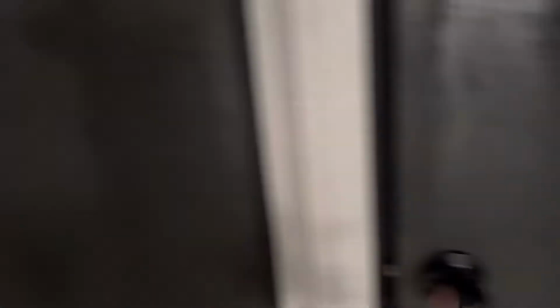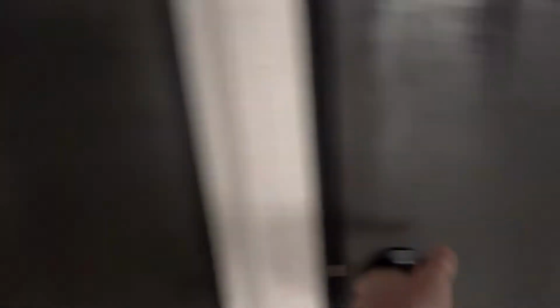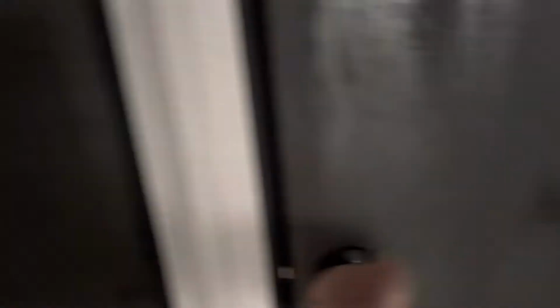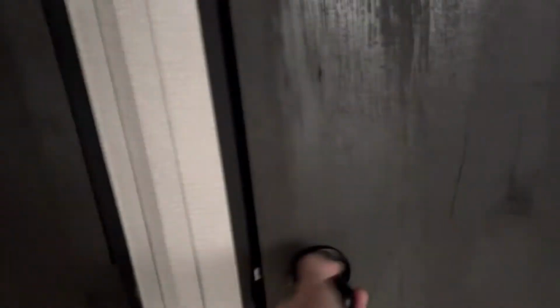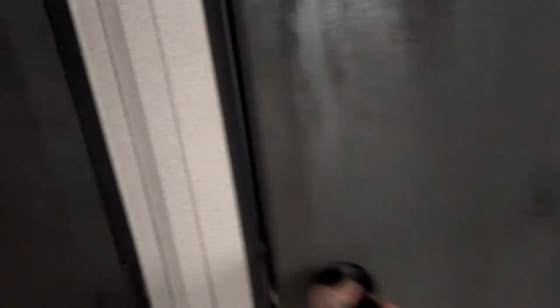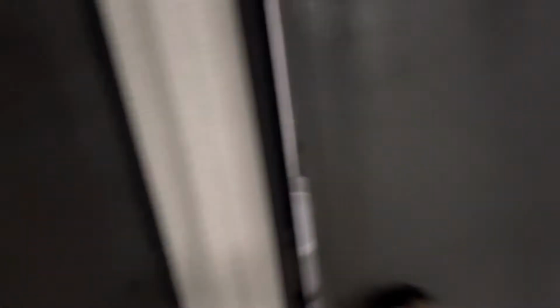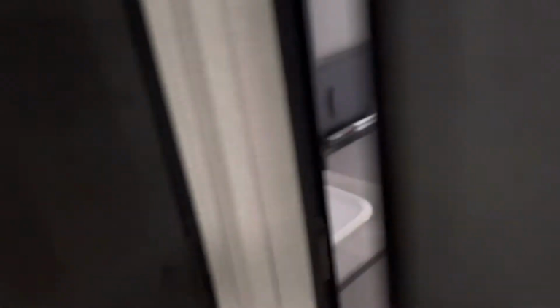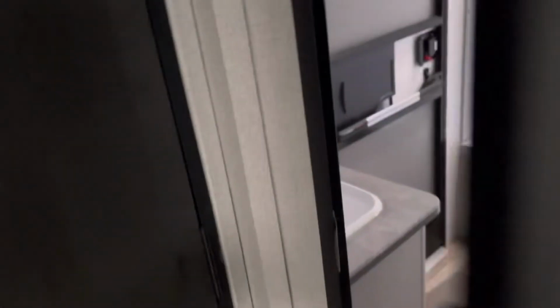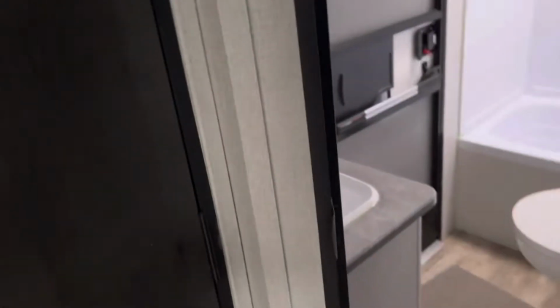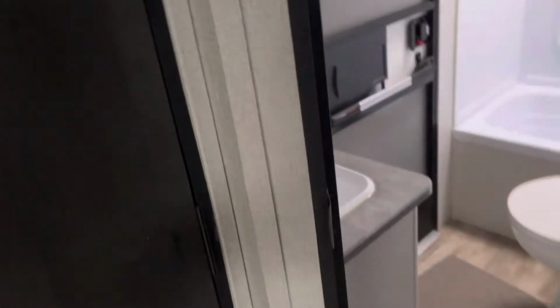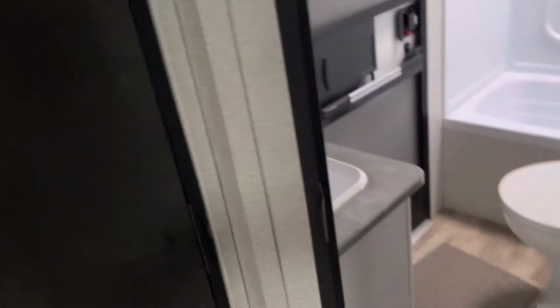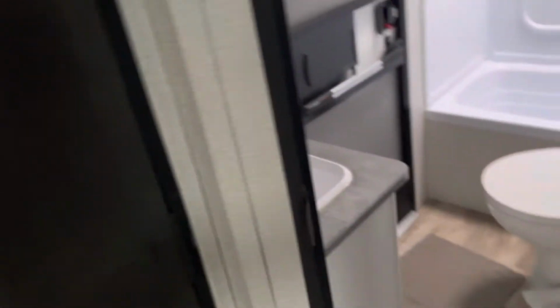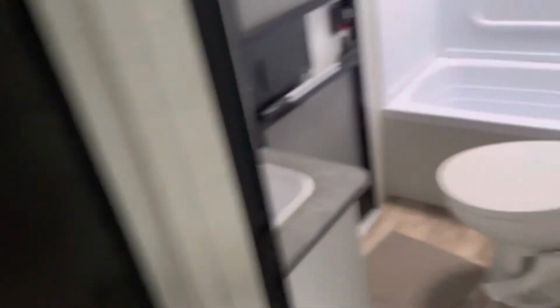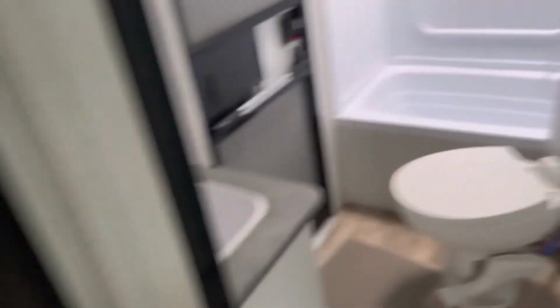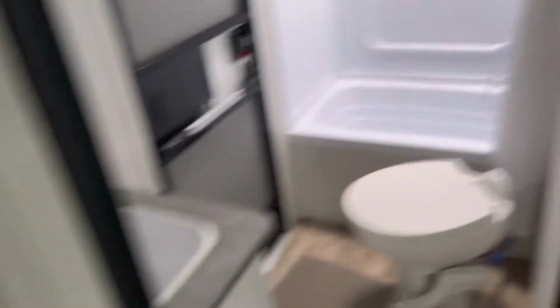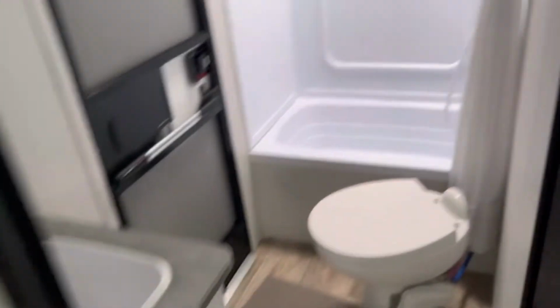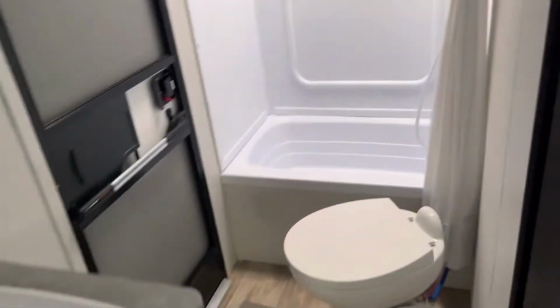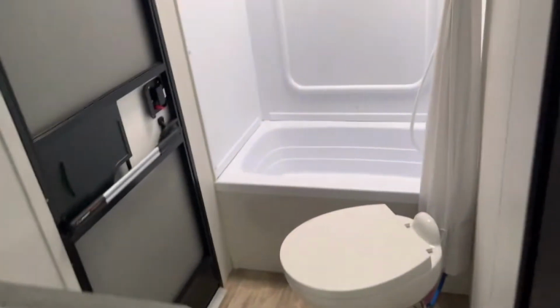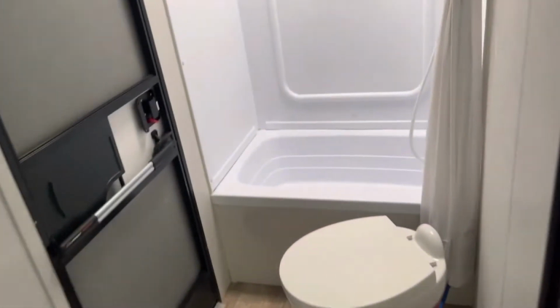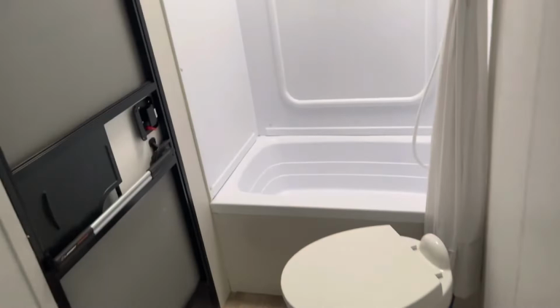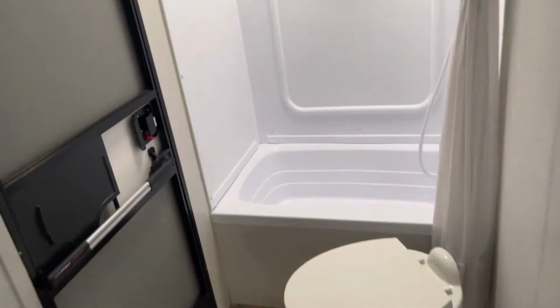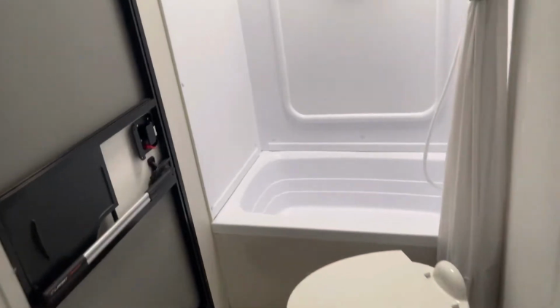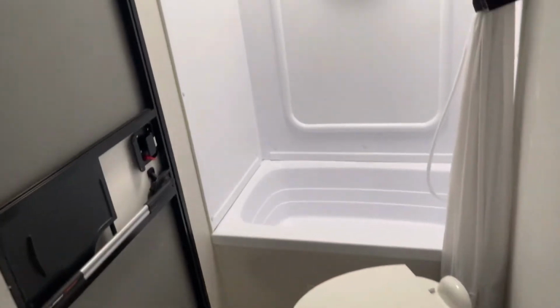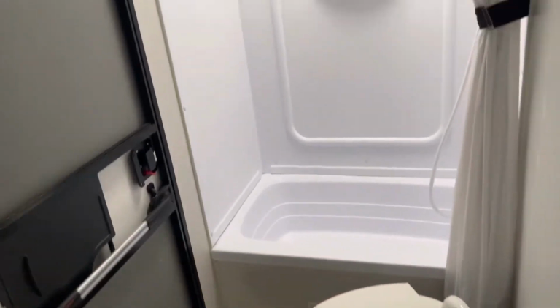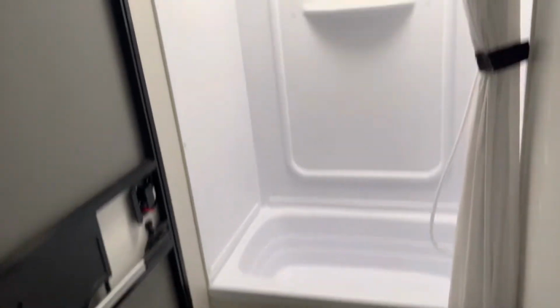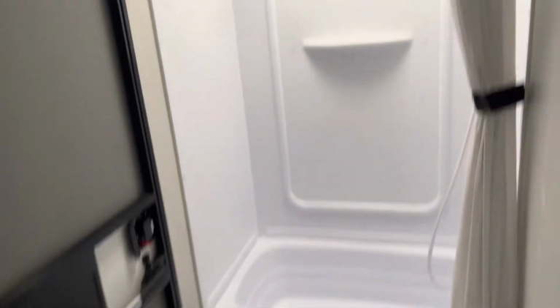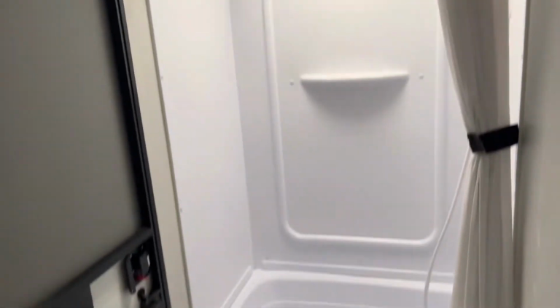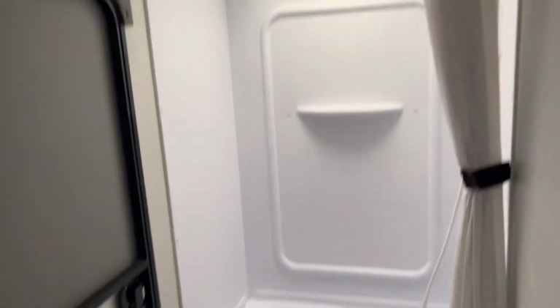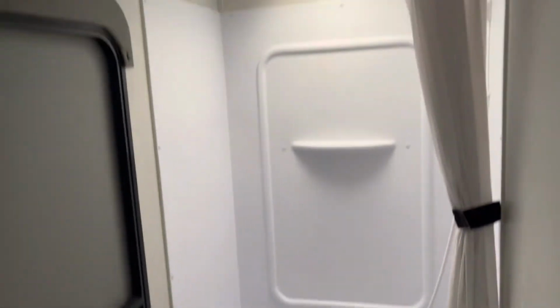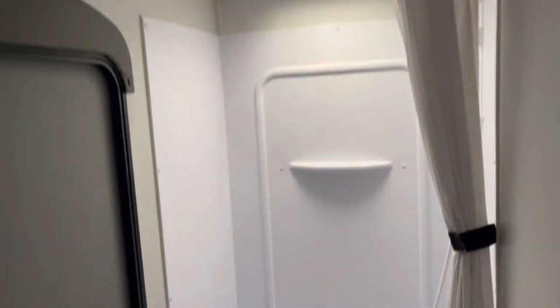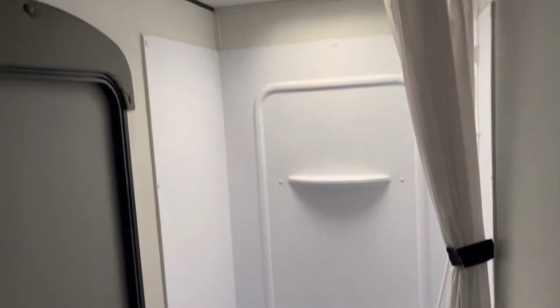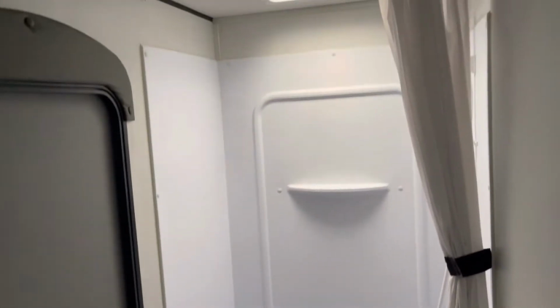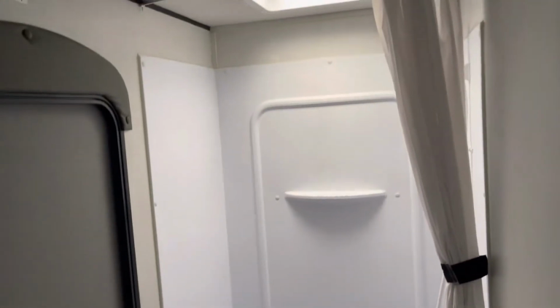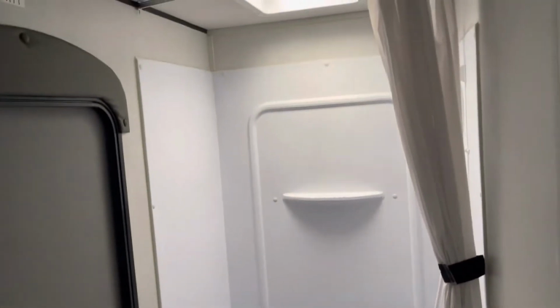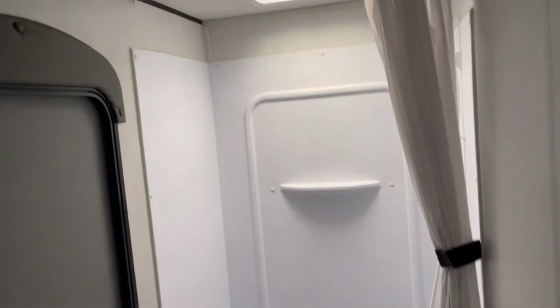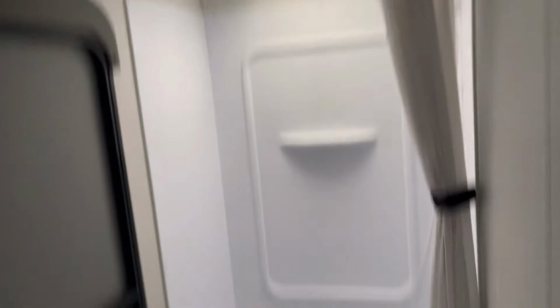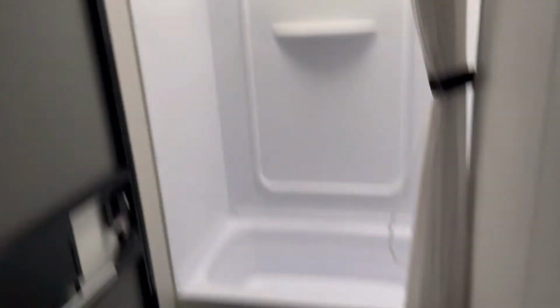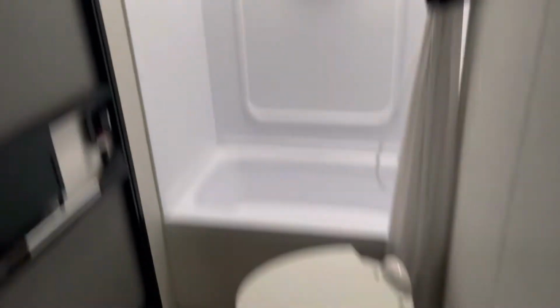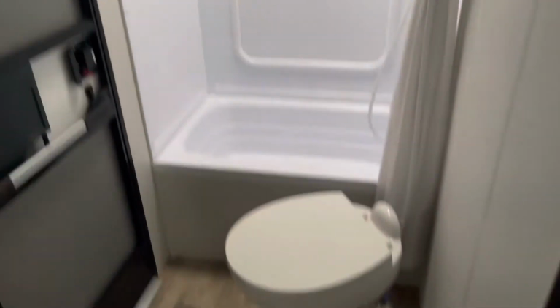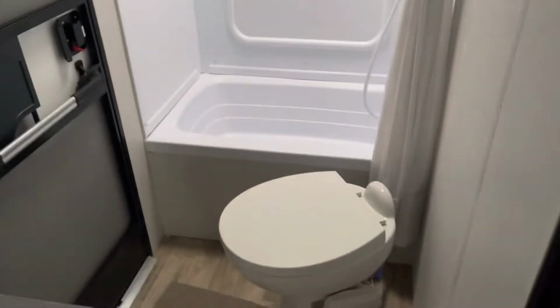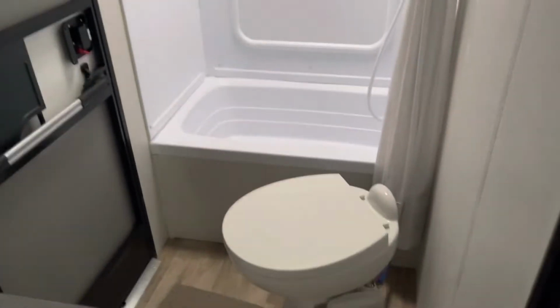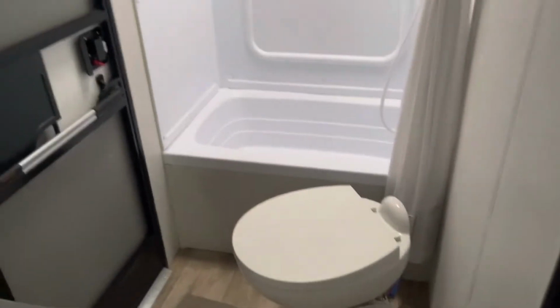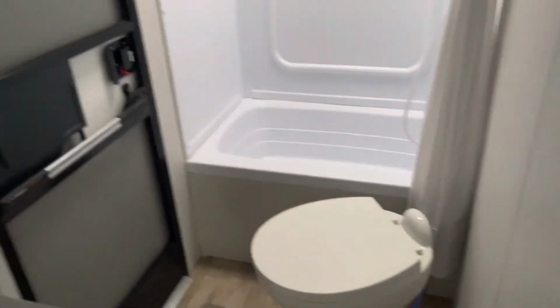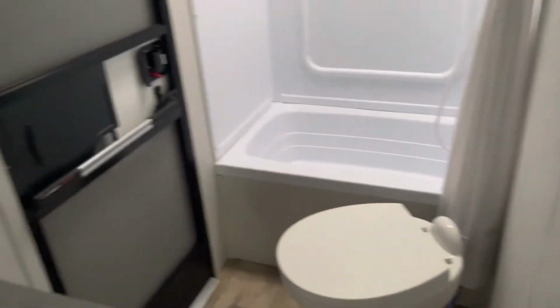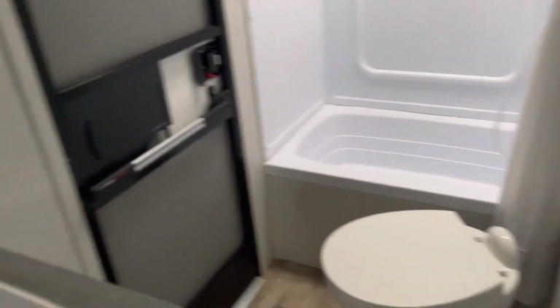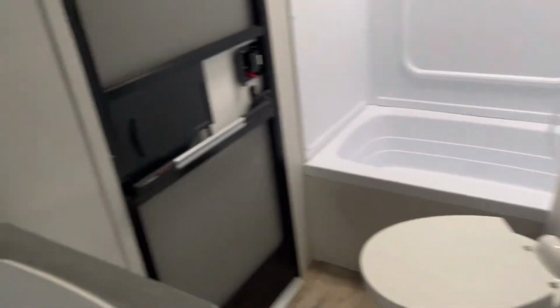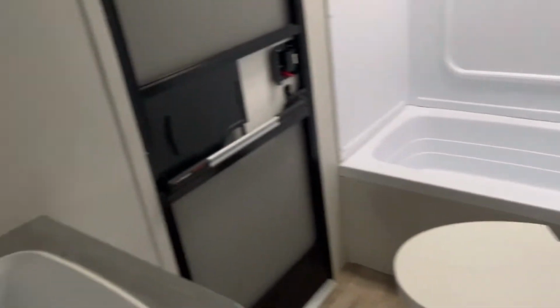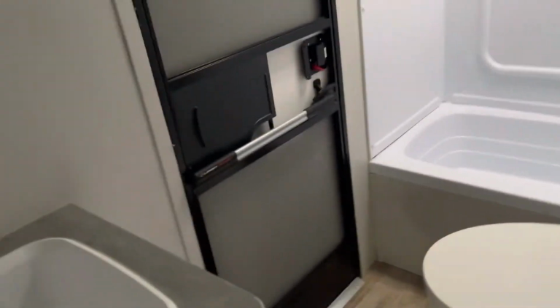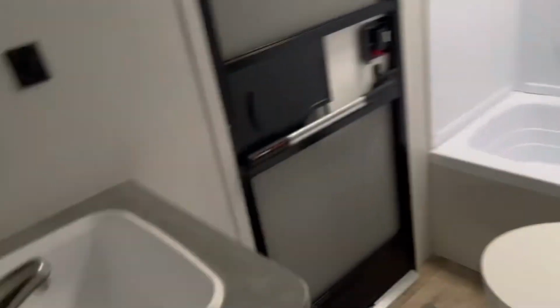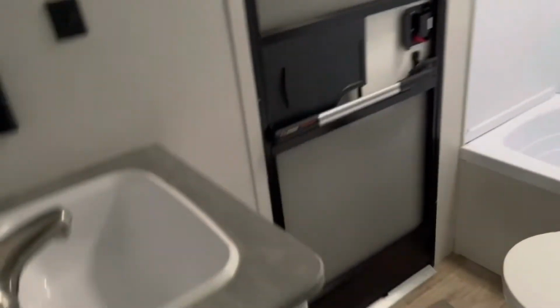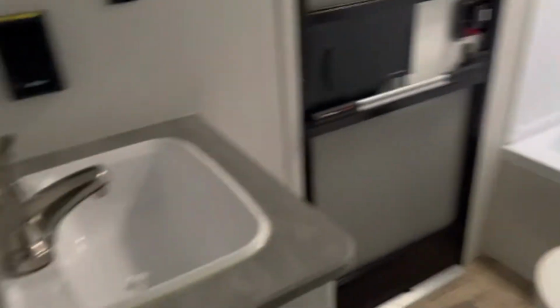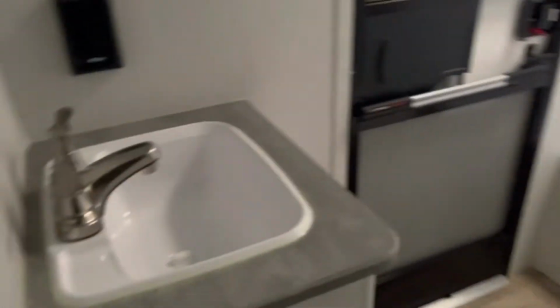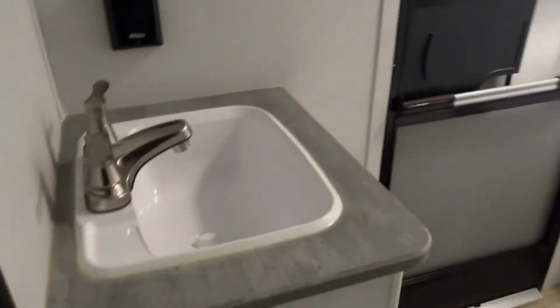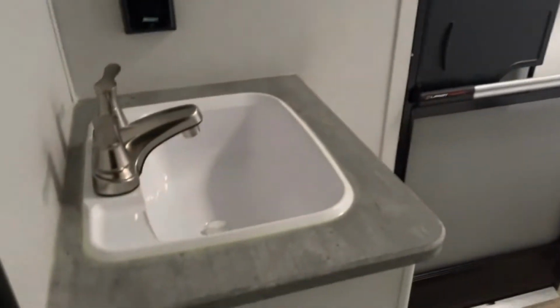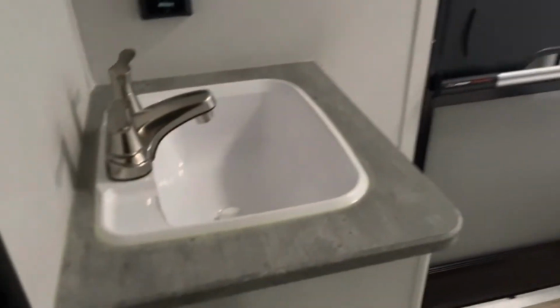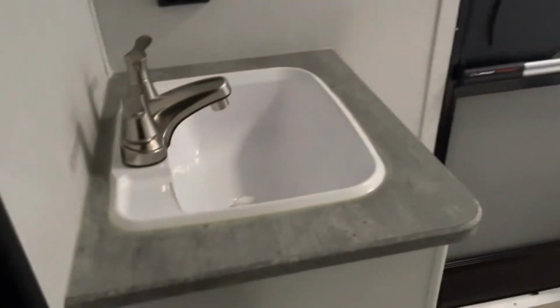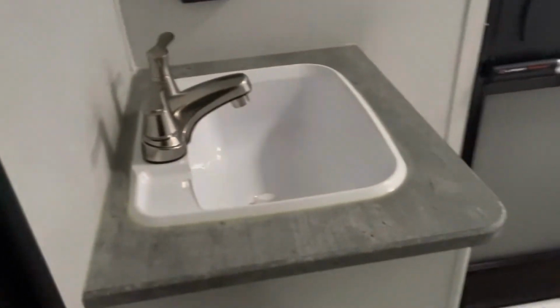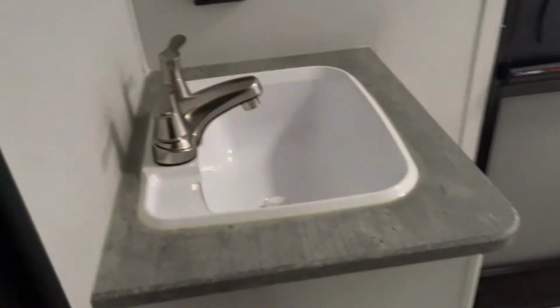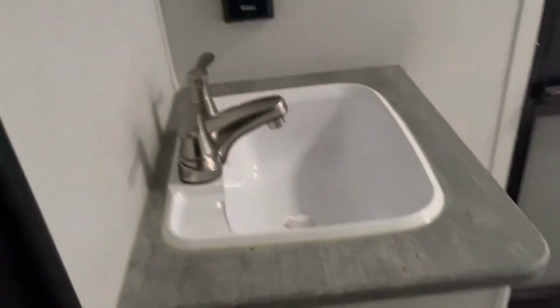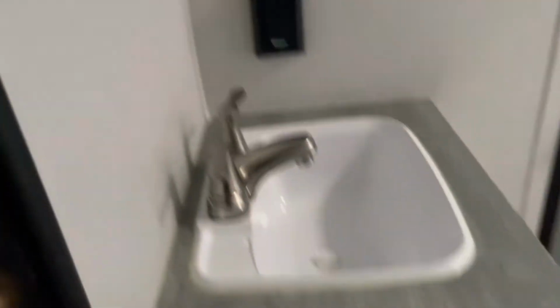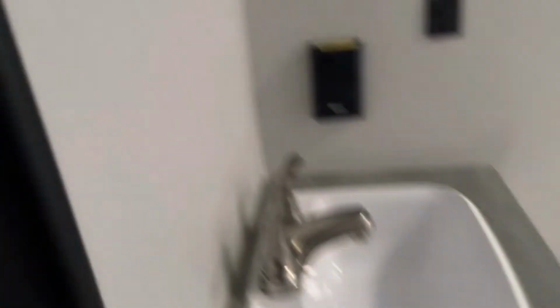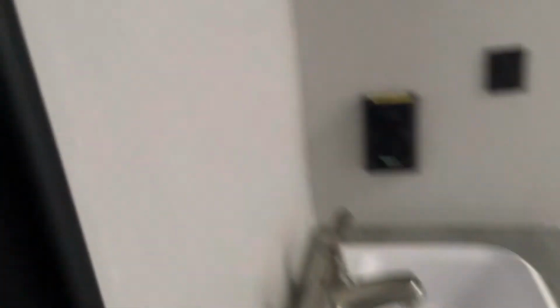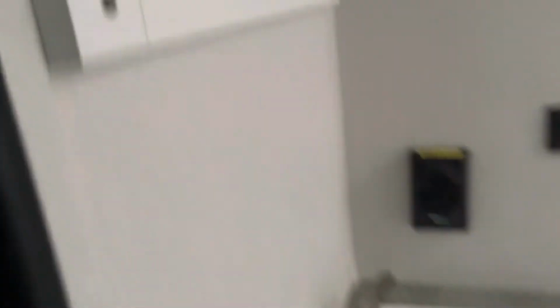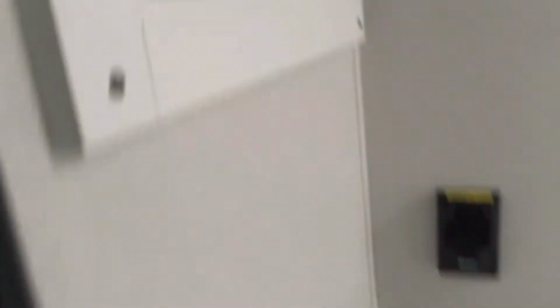This is your rear bath. It's a tub-style shower. The toilet is positioned in a great place, and you do get a vanity.